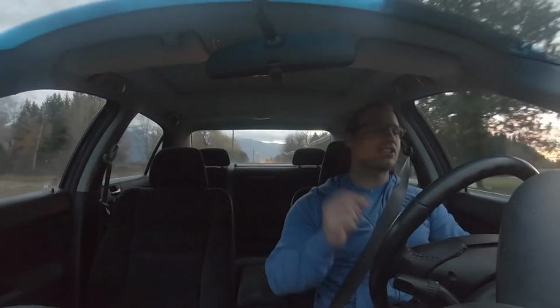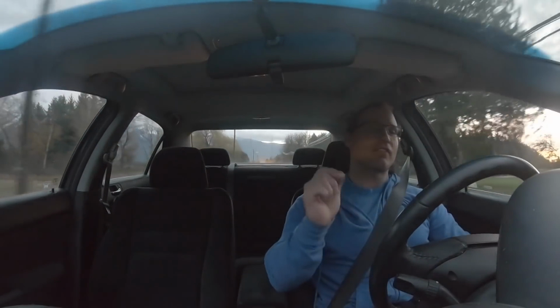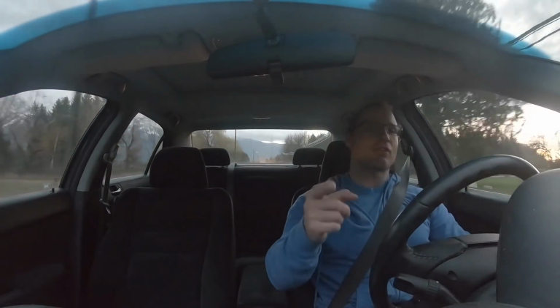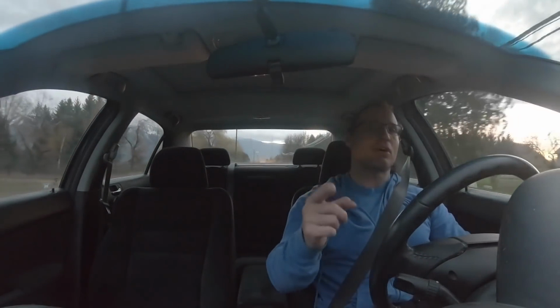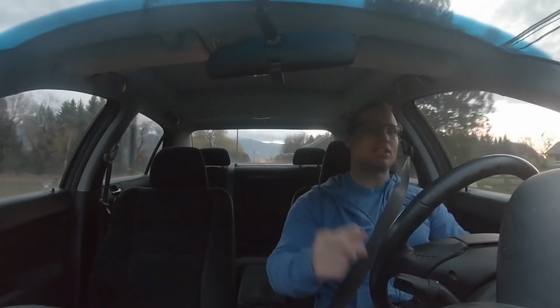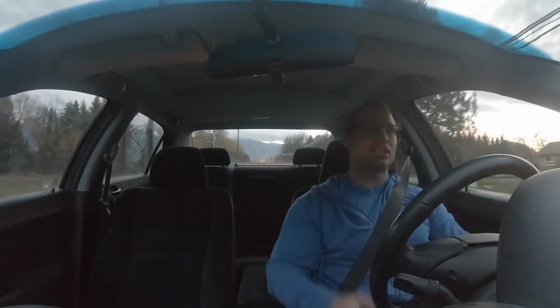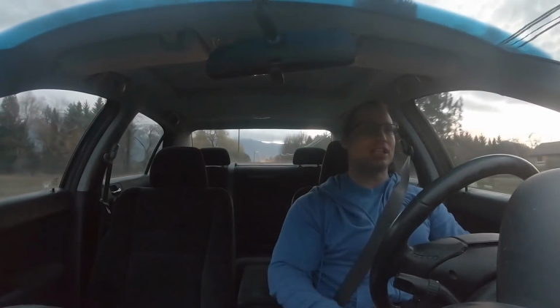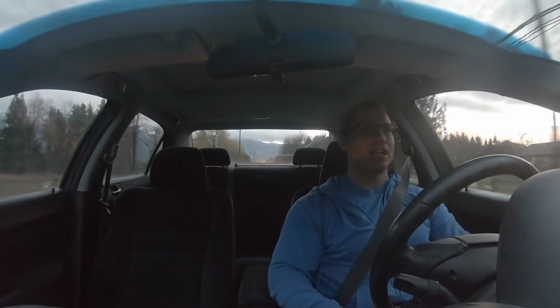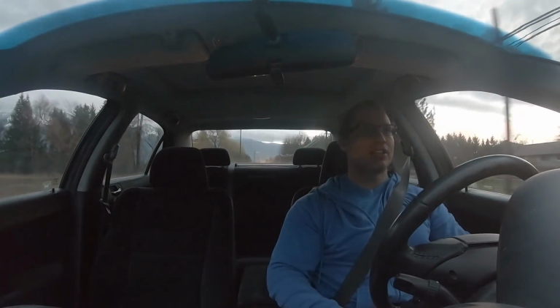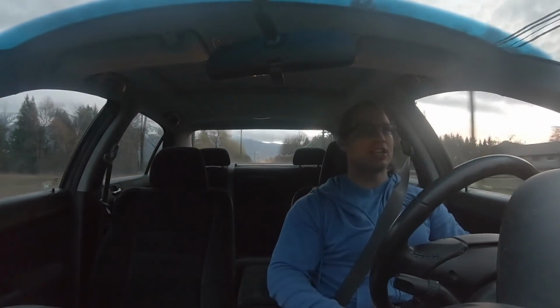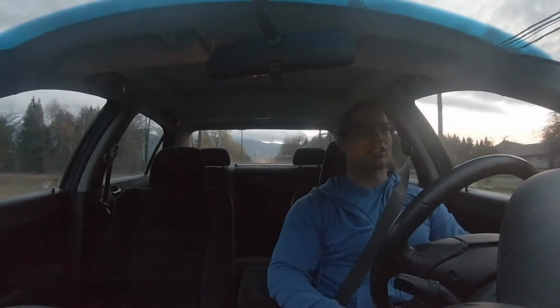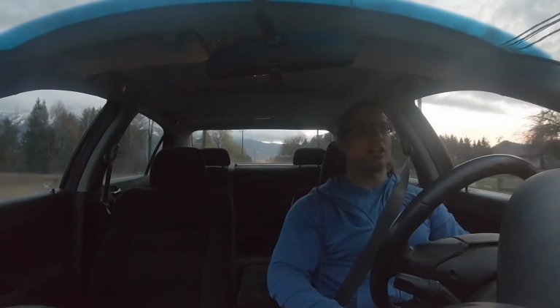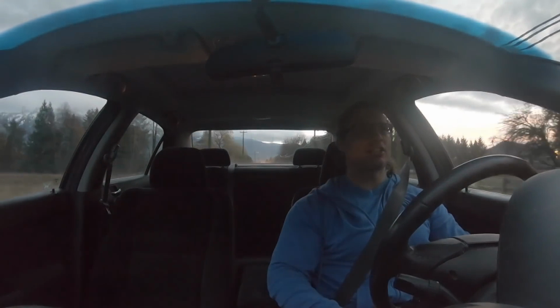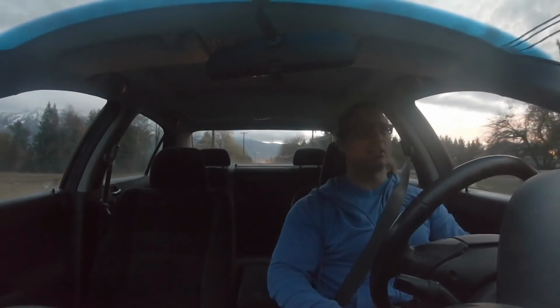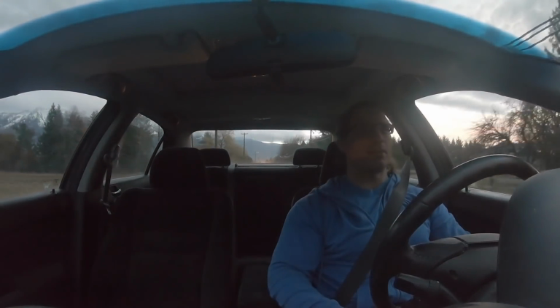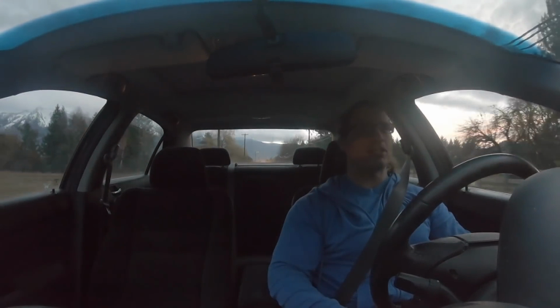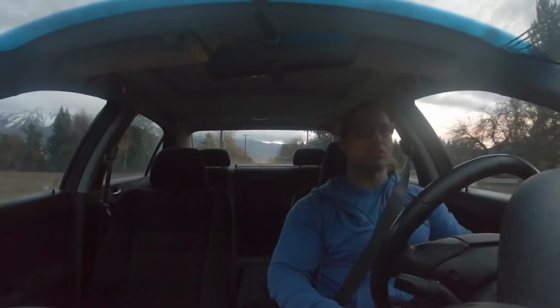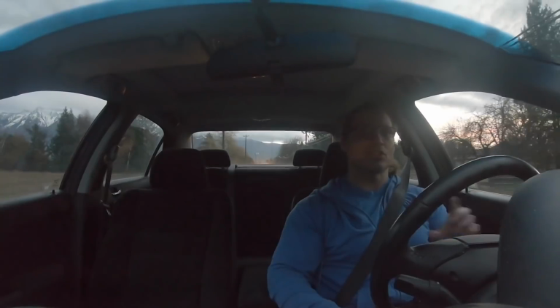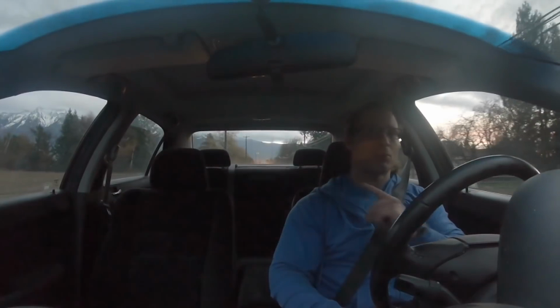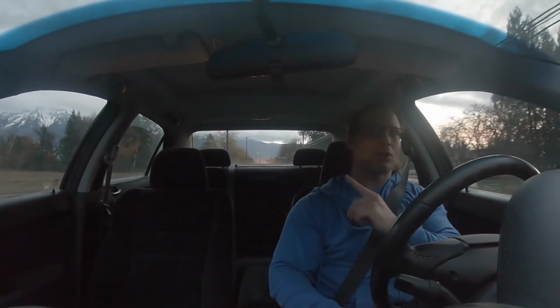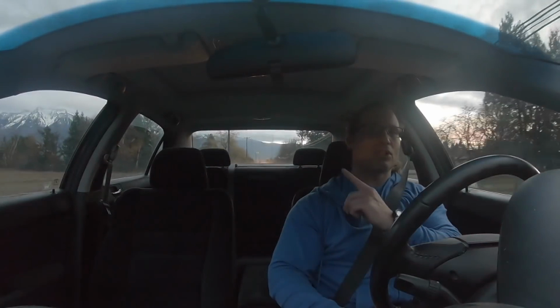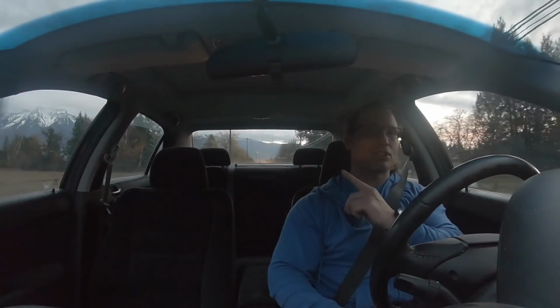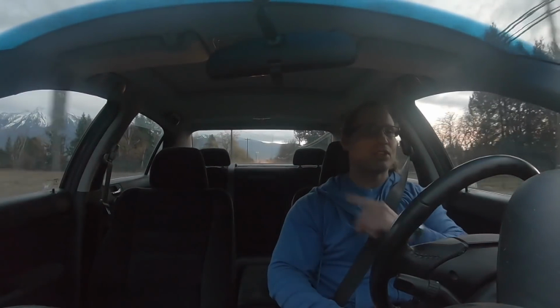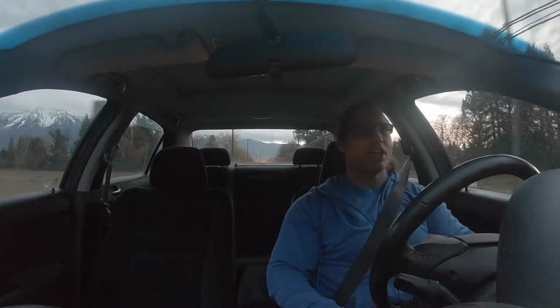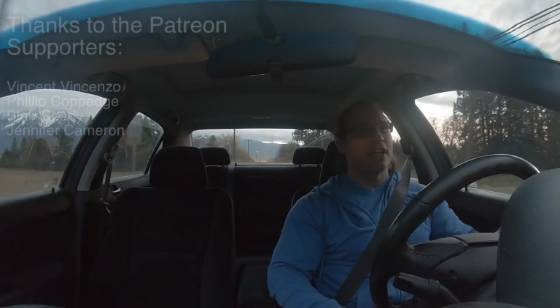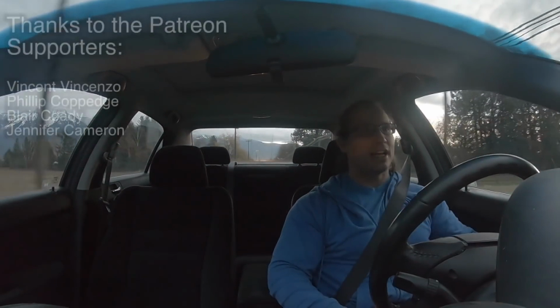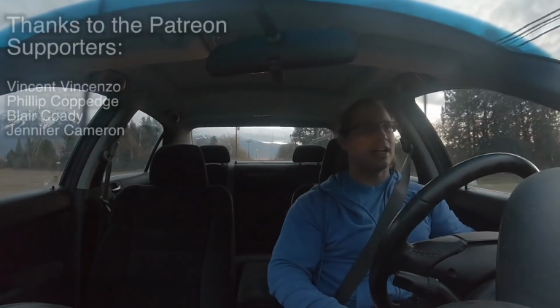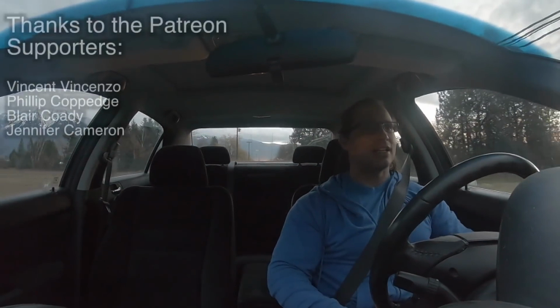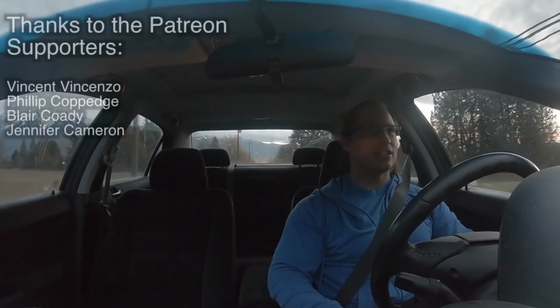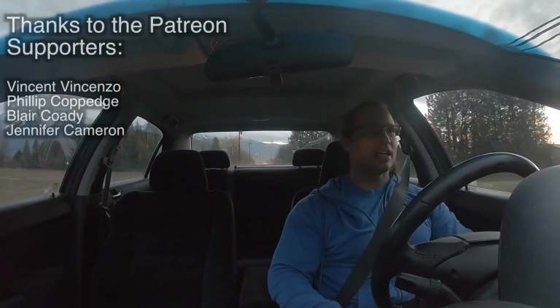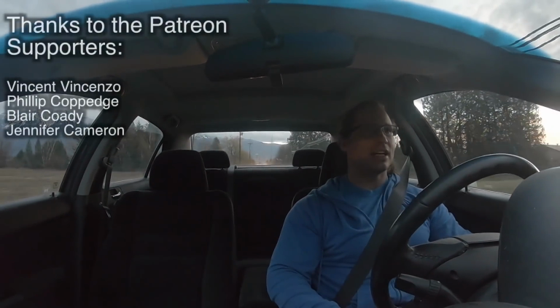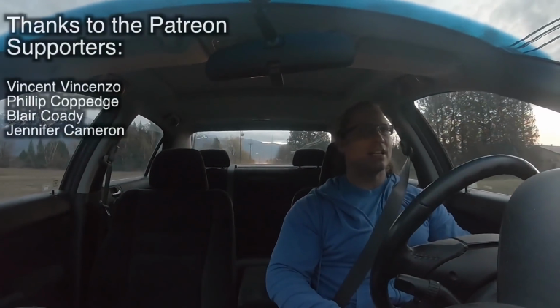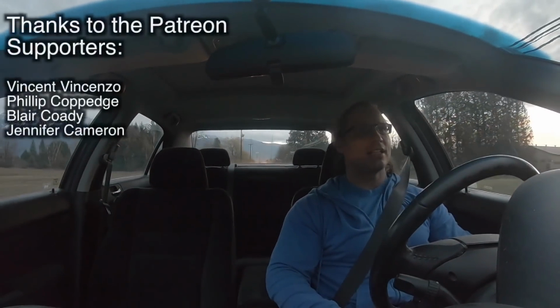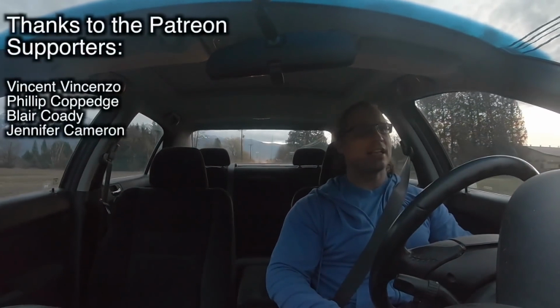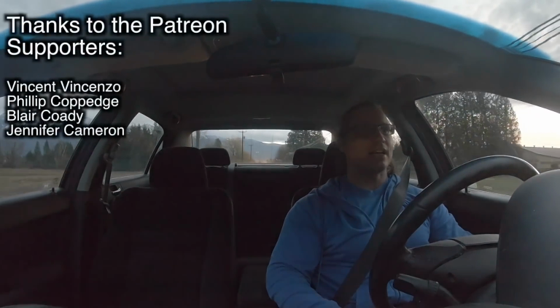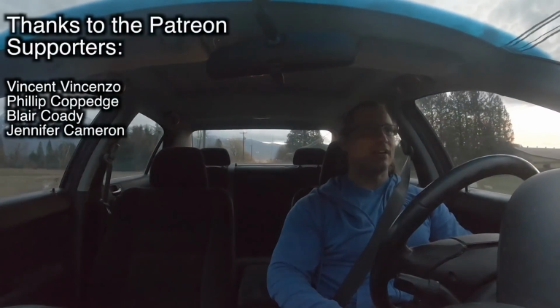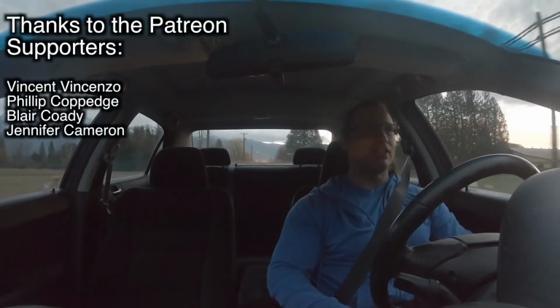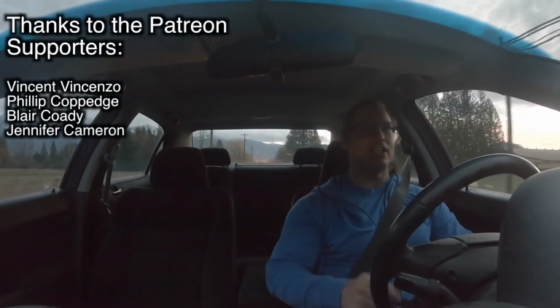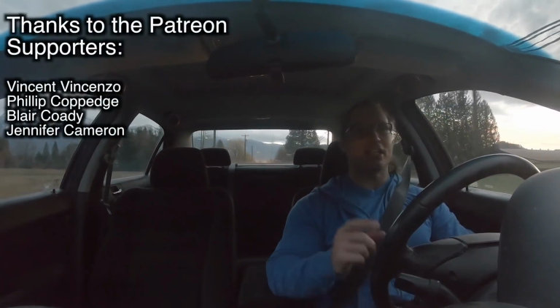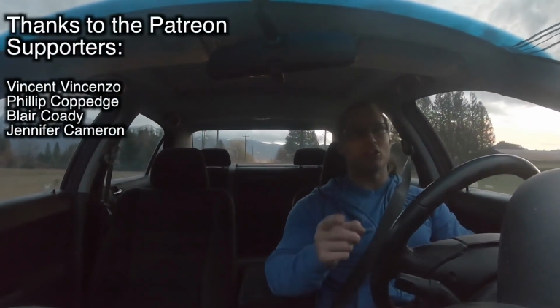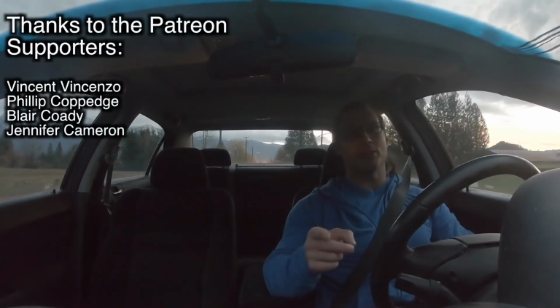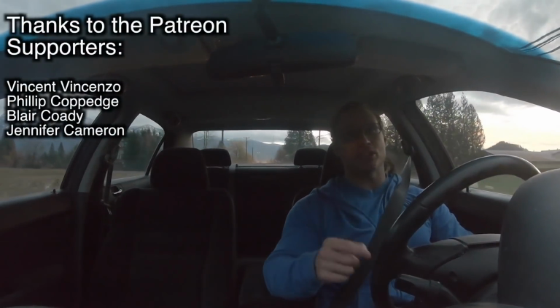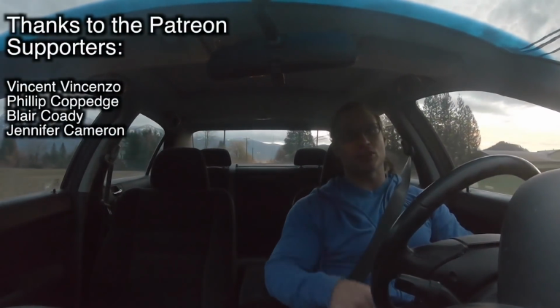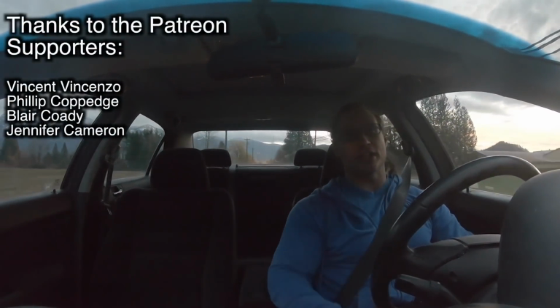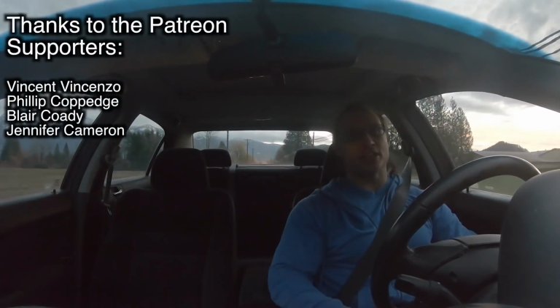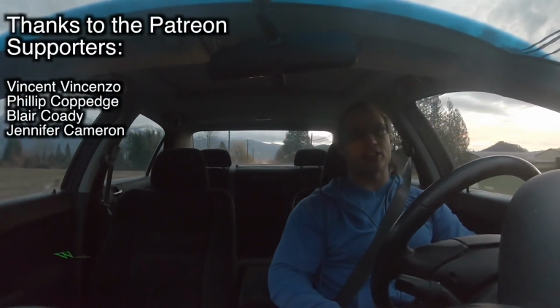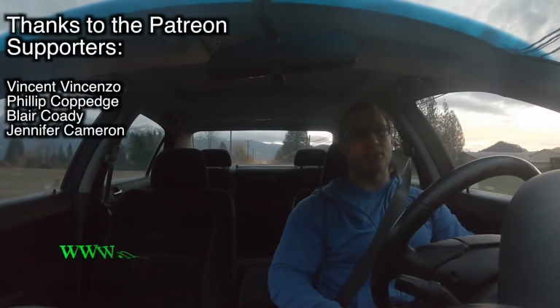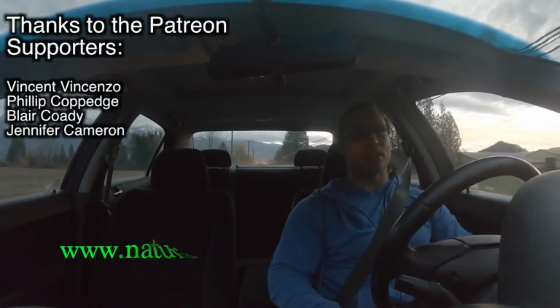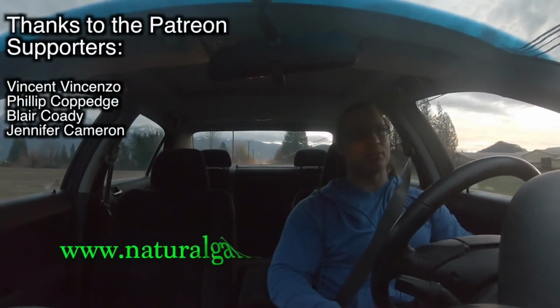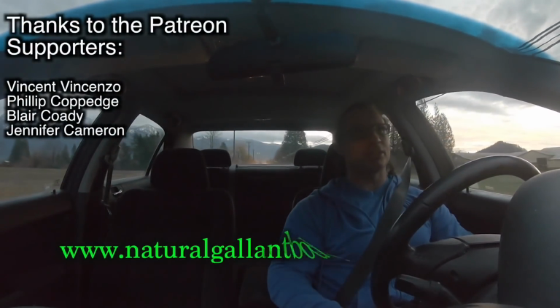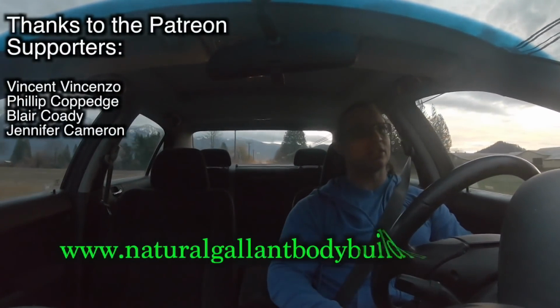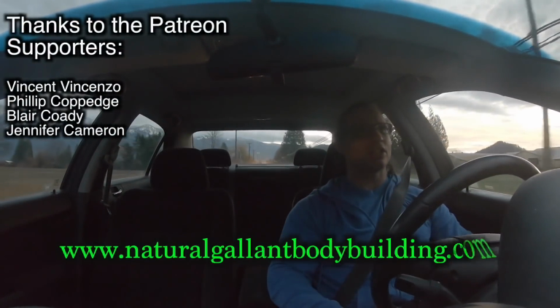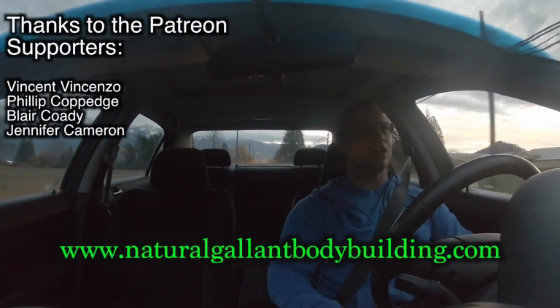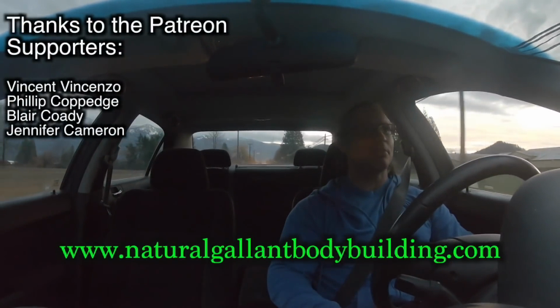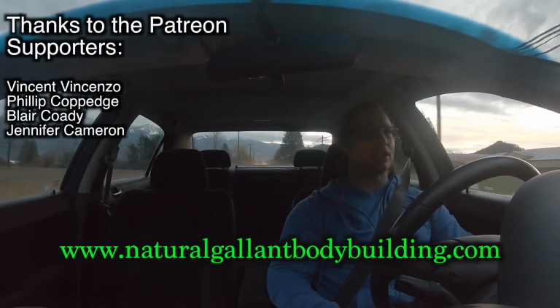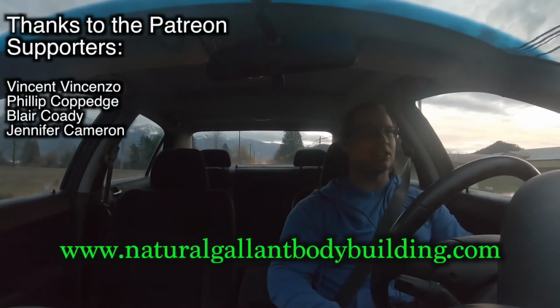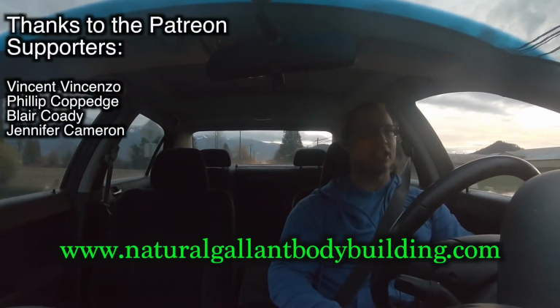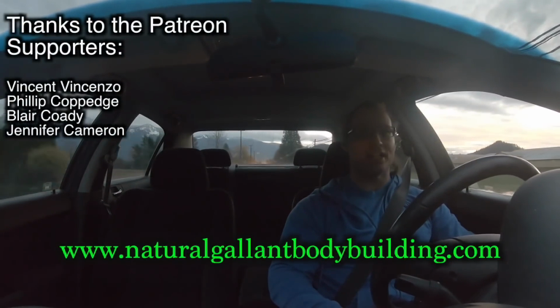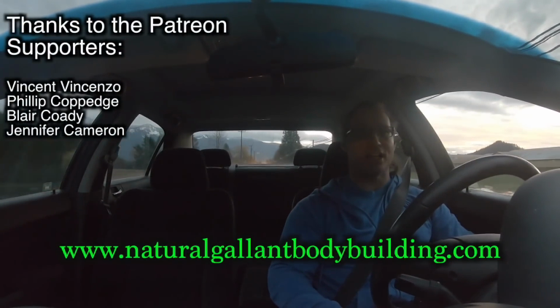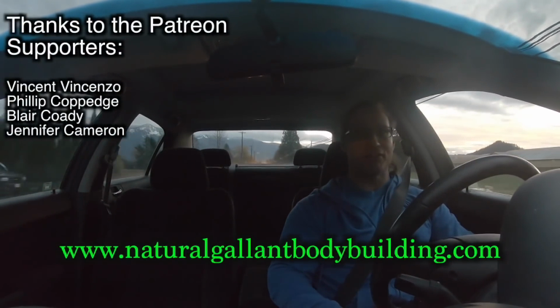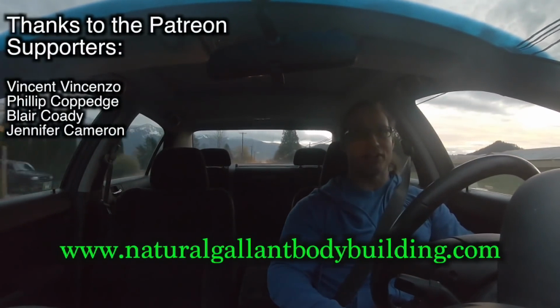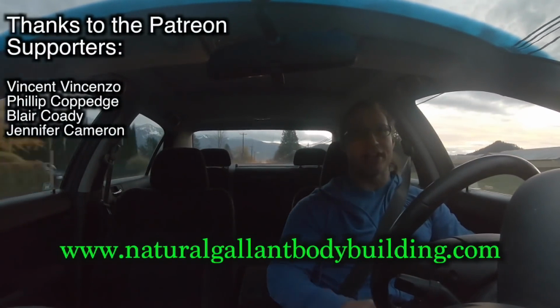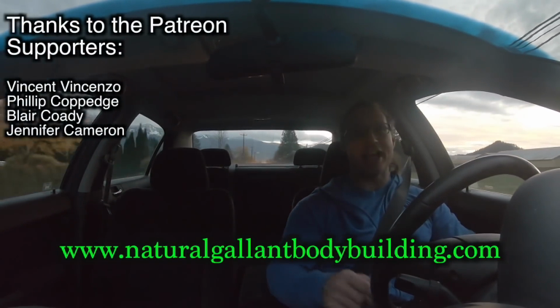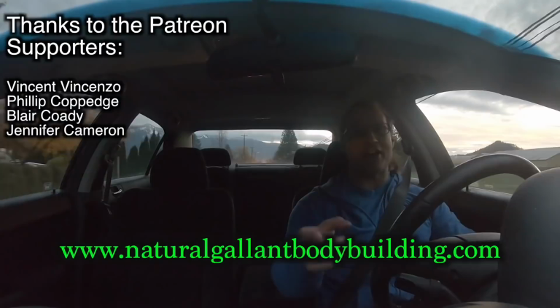Thanks a lot for watching. Thanks a lot to the Patreon supporters. And if you need to get a hold of me, just go to www.NaturalBodybuilding.com. Take care for now.